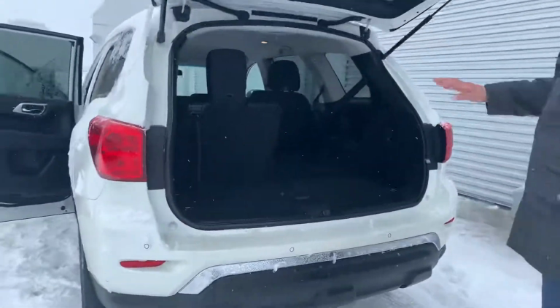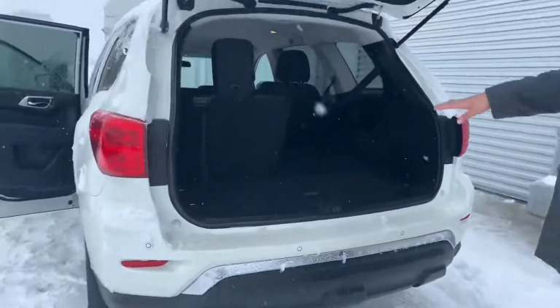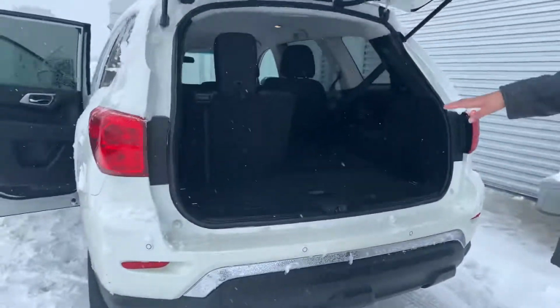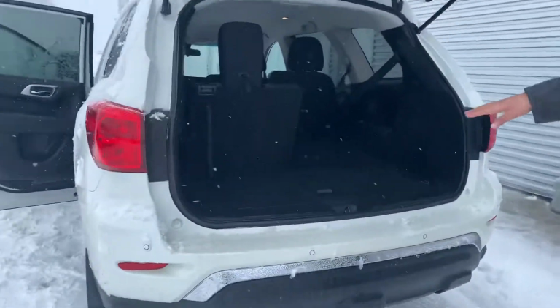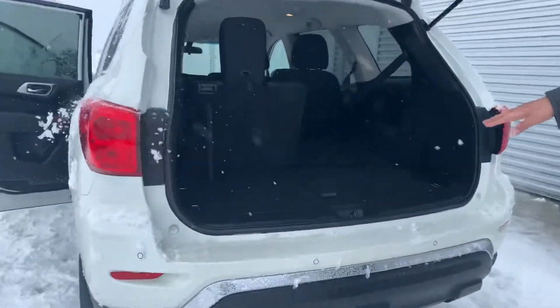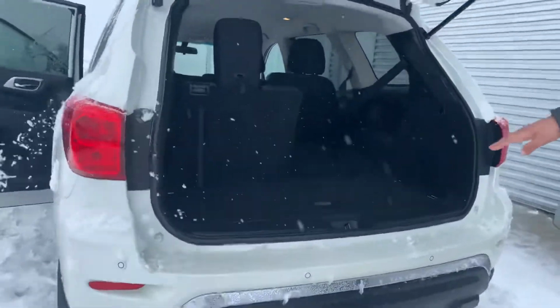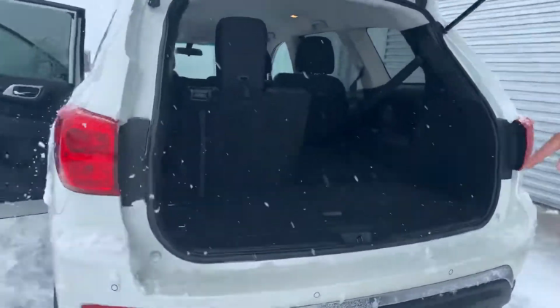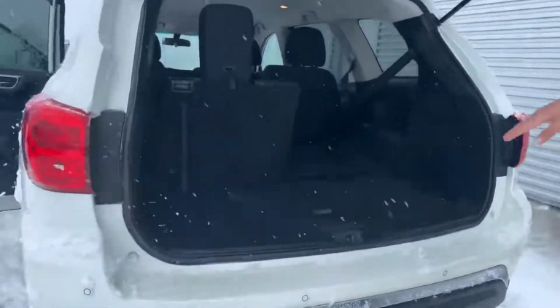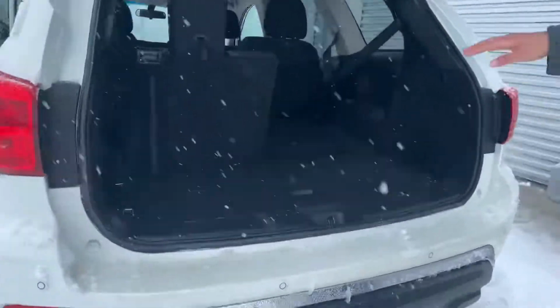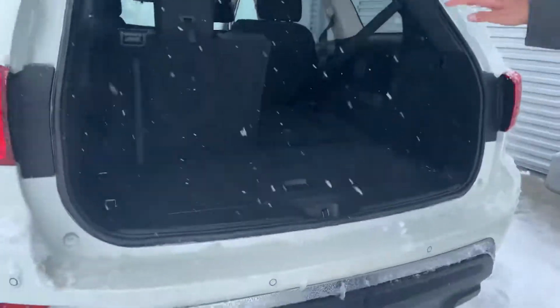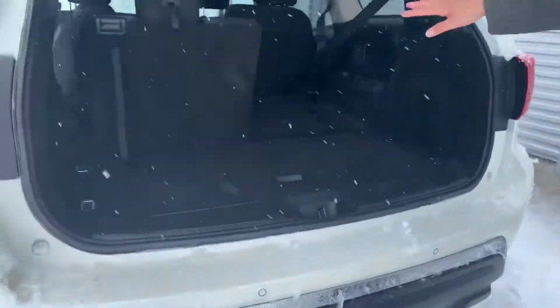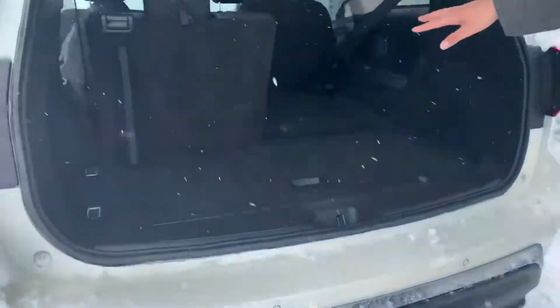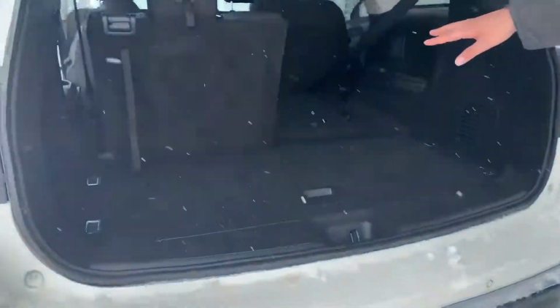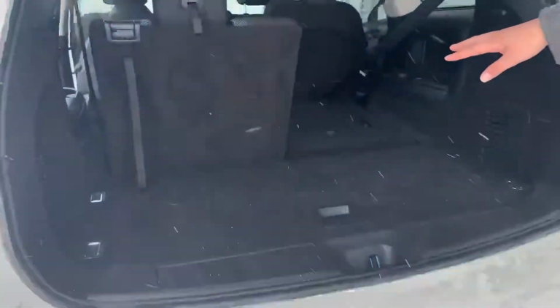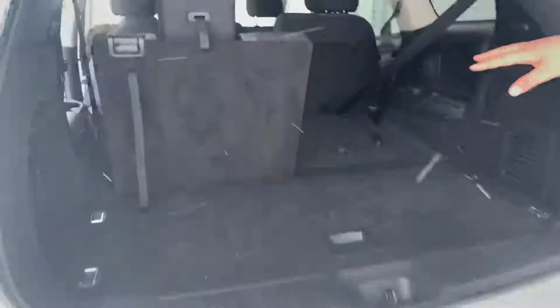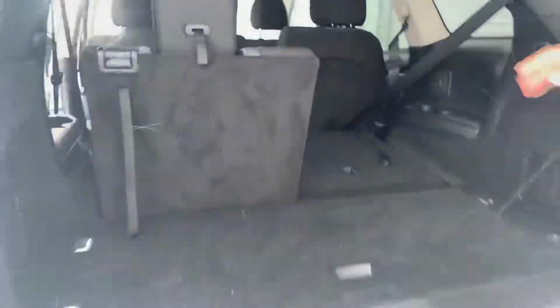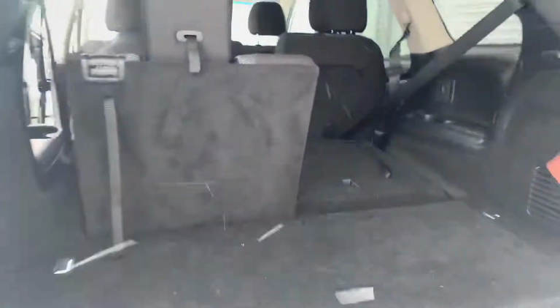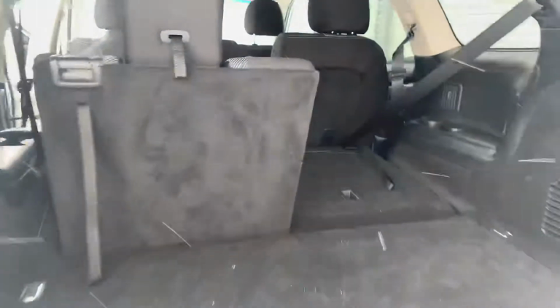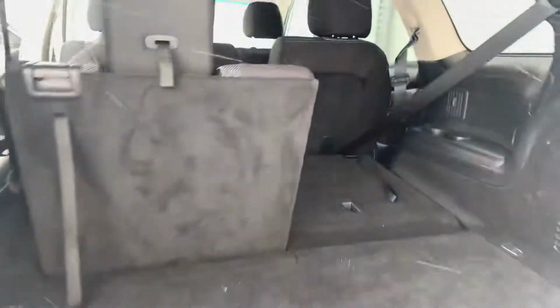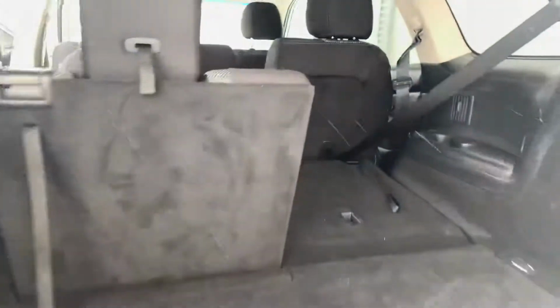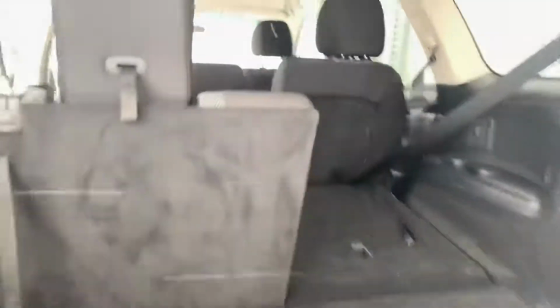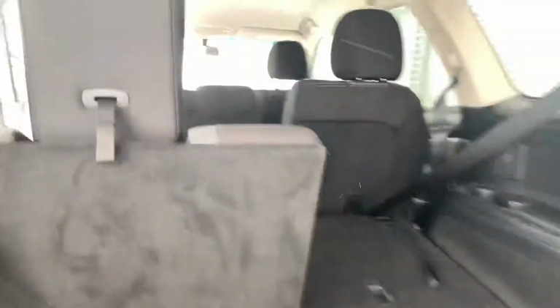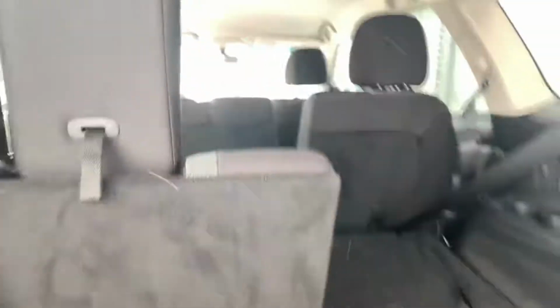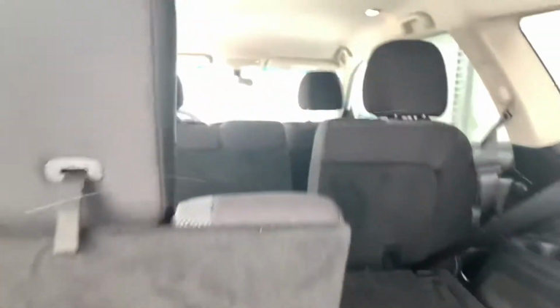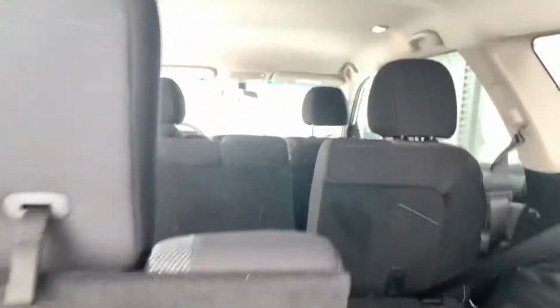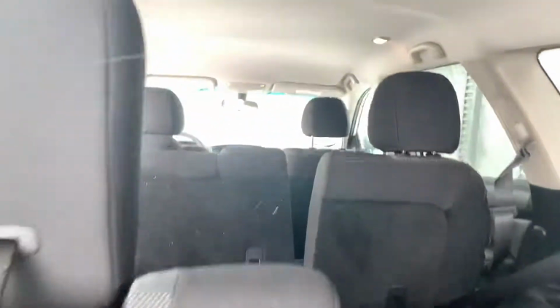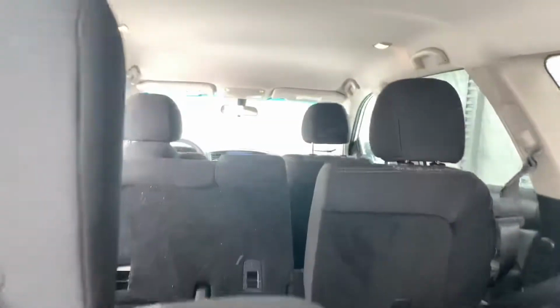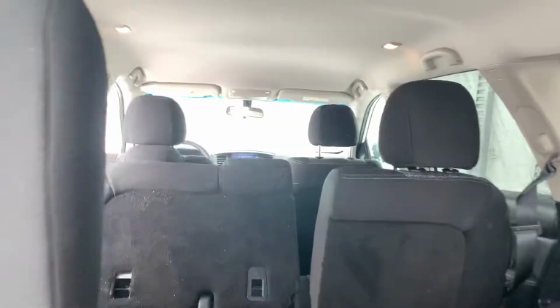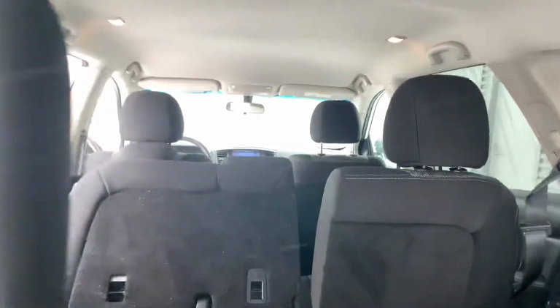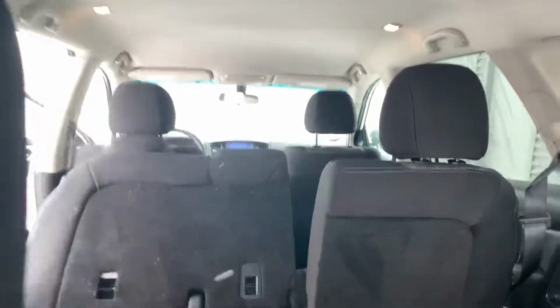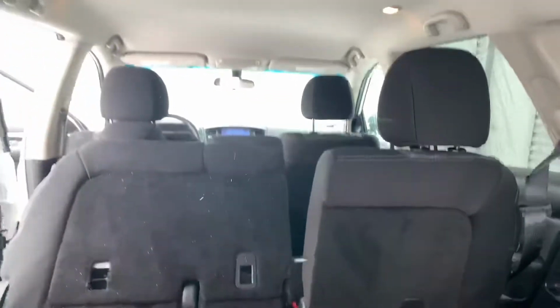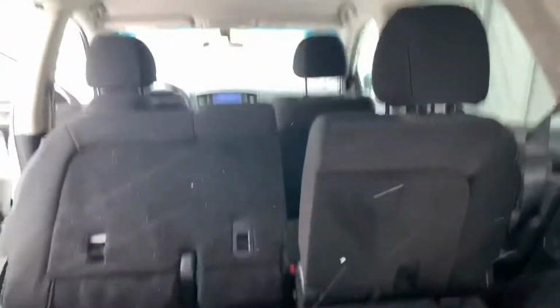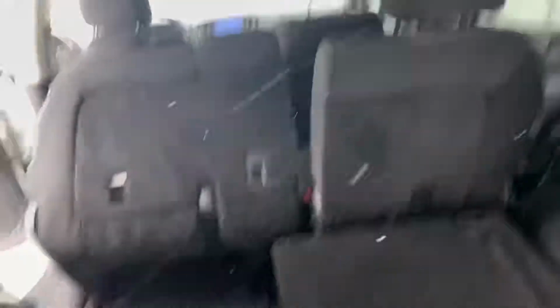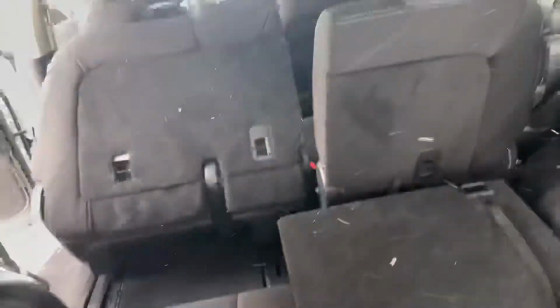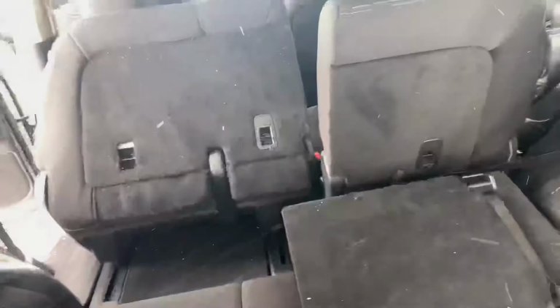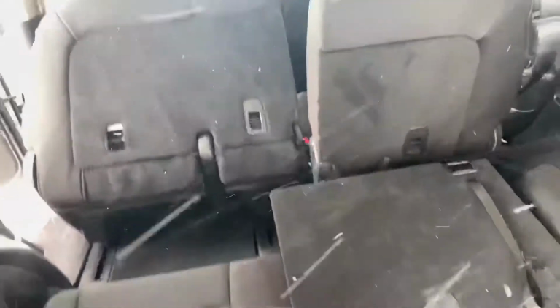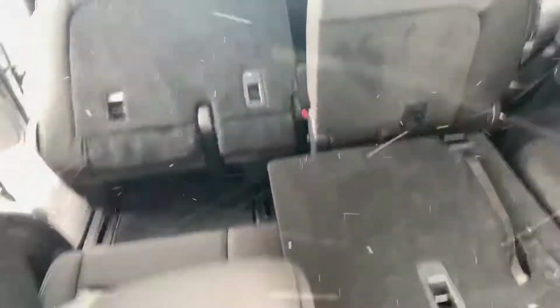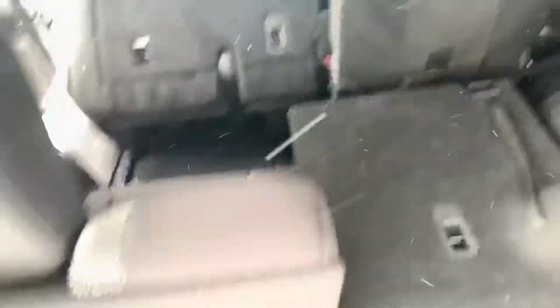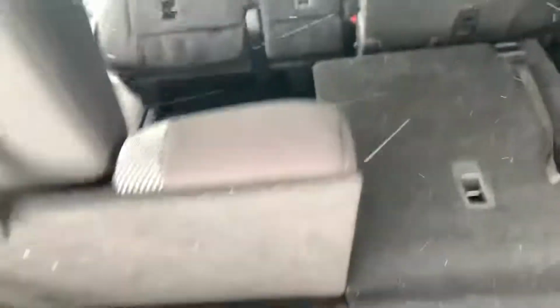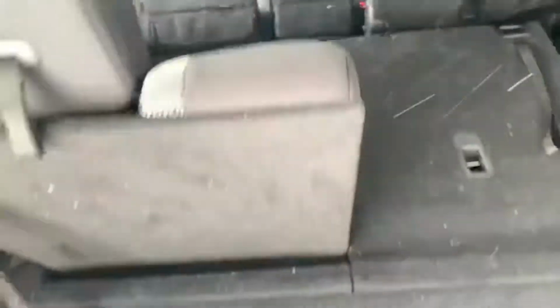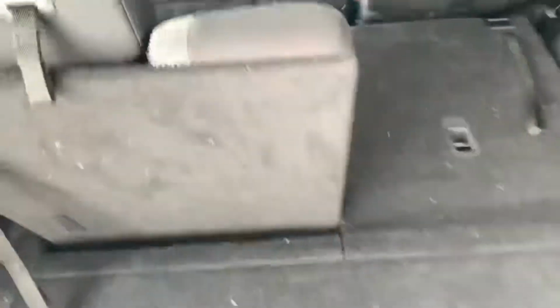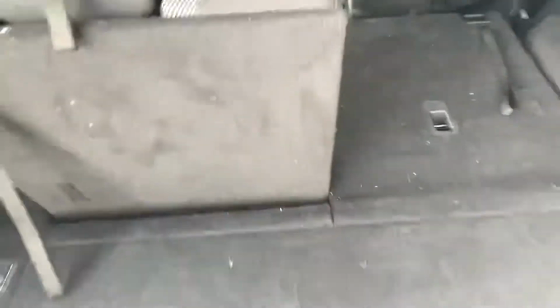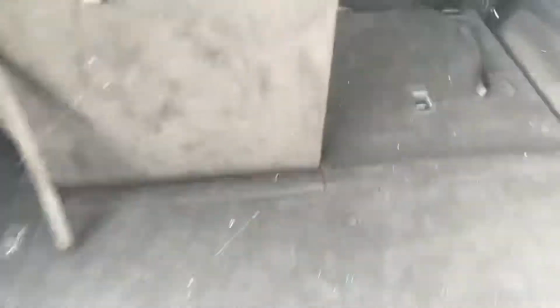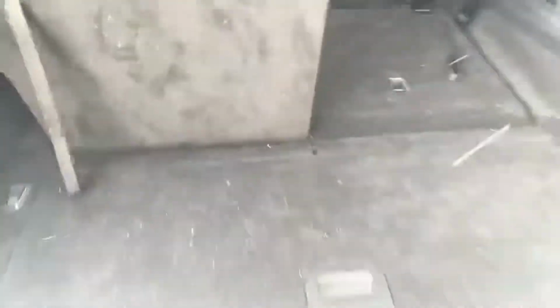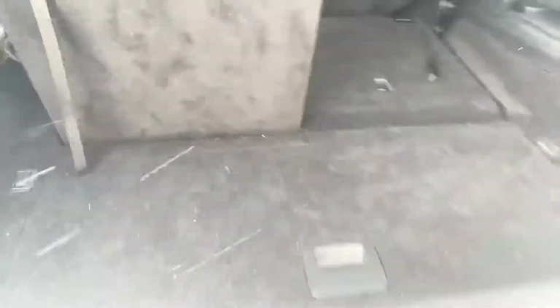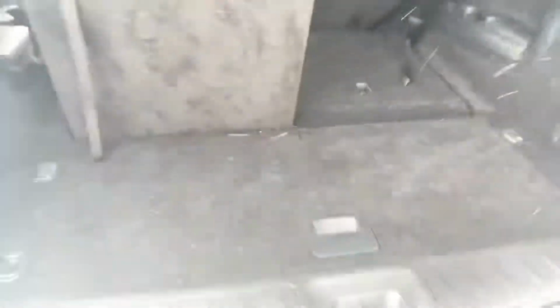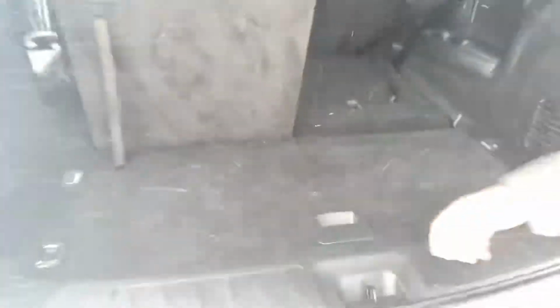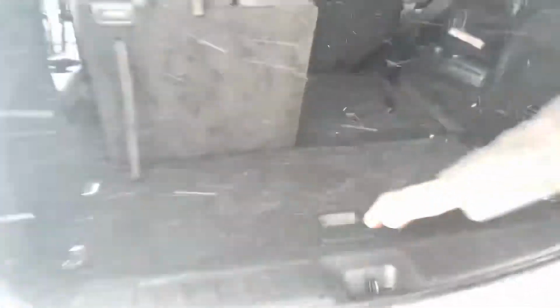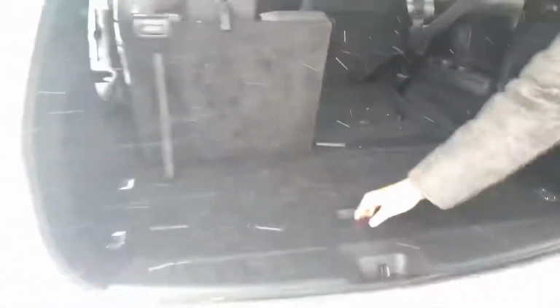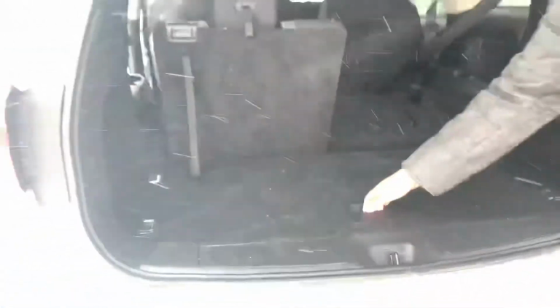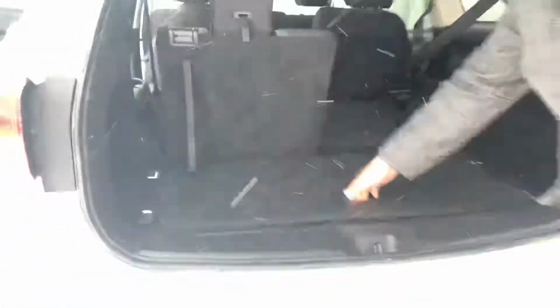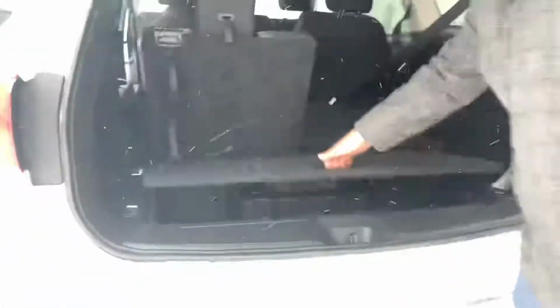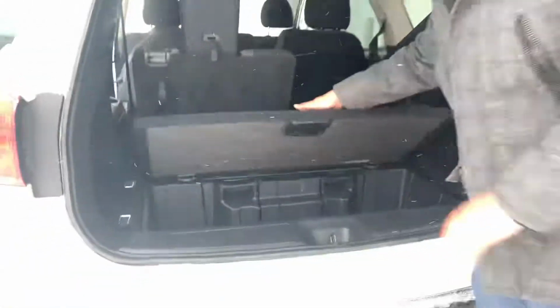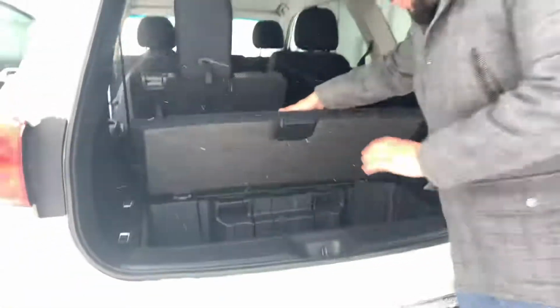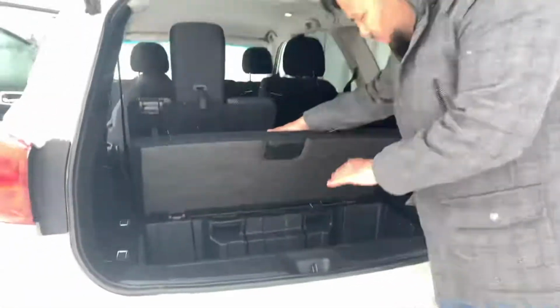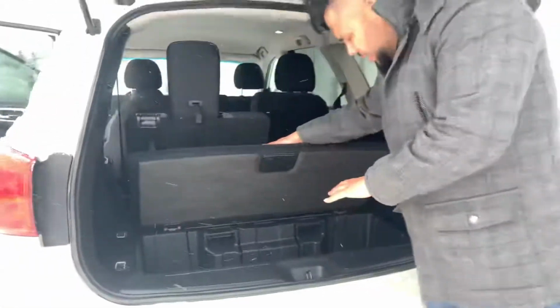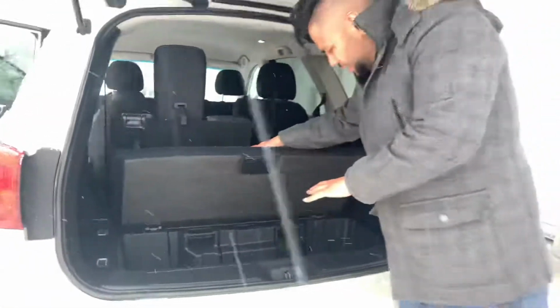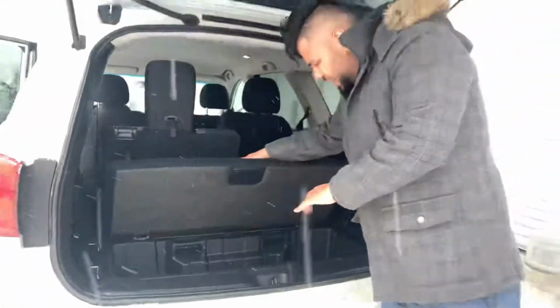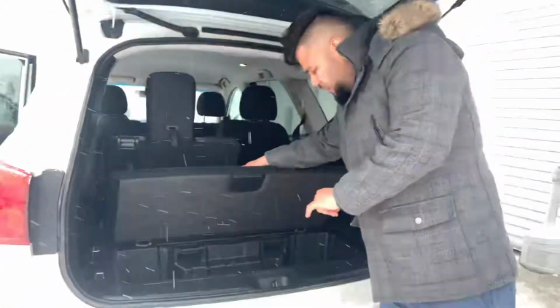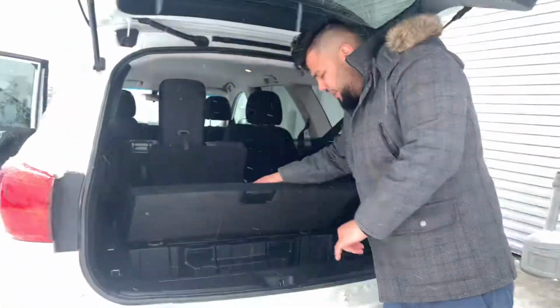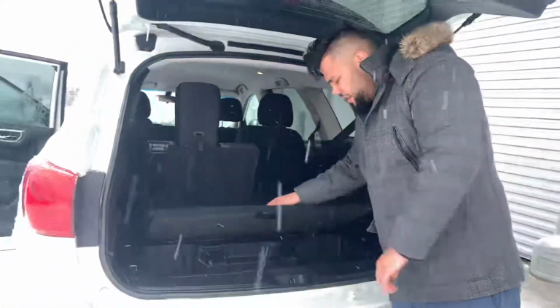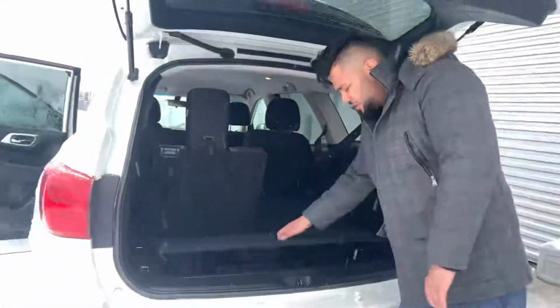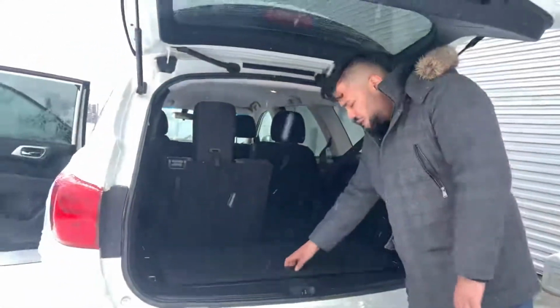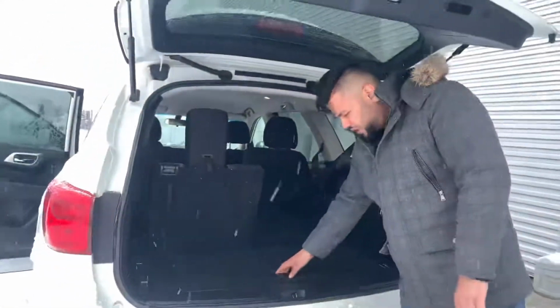Huge trunk in this guy. I got one seat folded down, one up to kind of show you the room — tons of room — and a little bit more hidden storage down here as well.